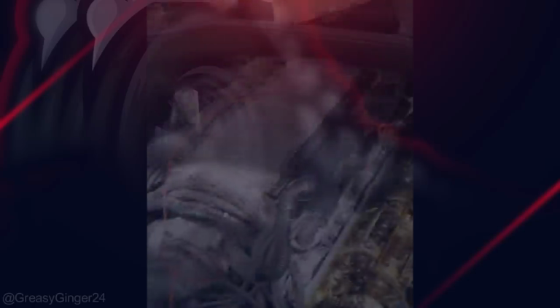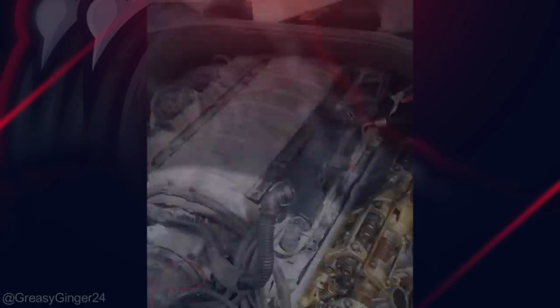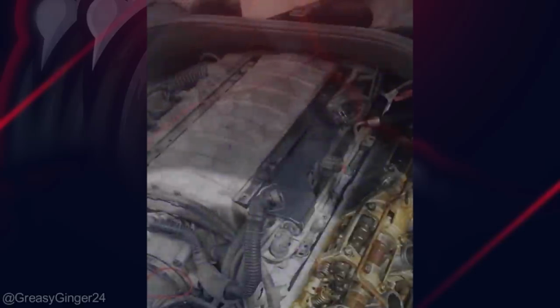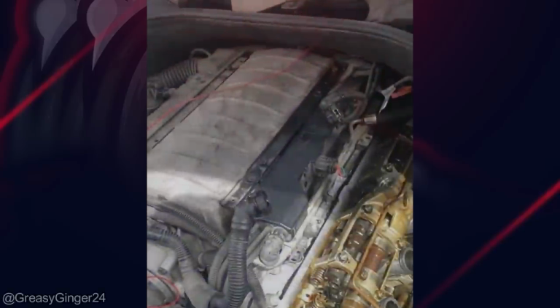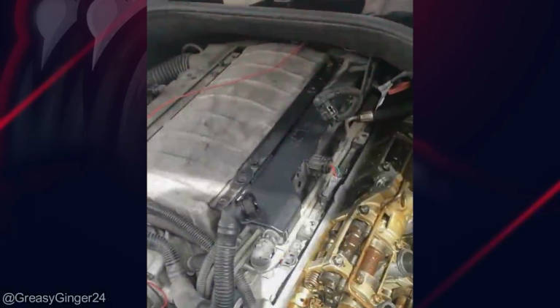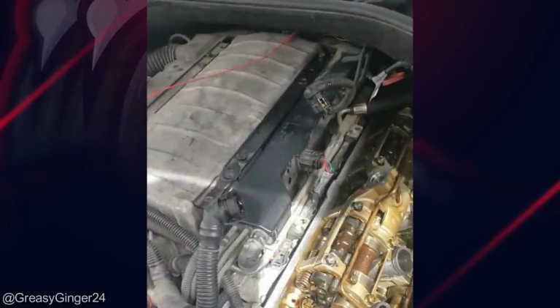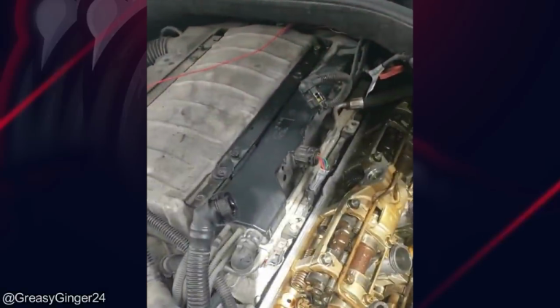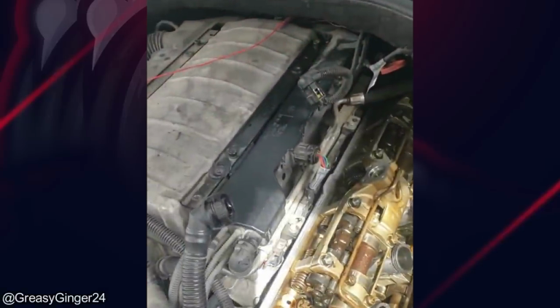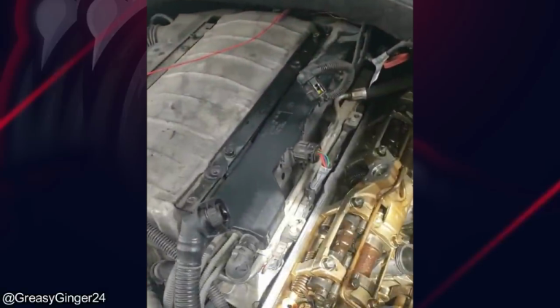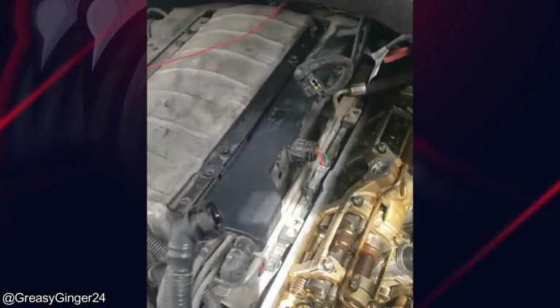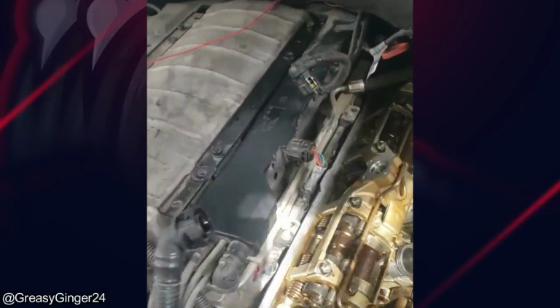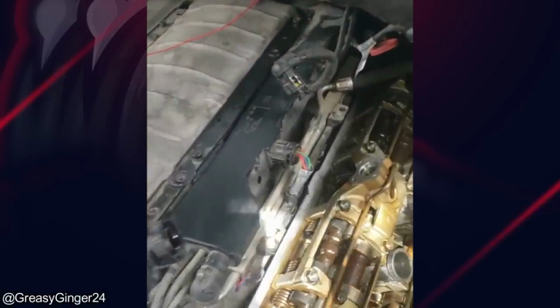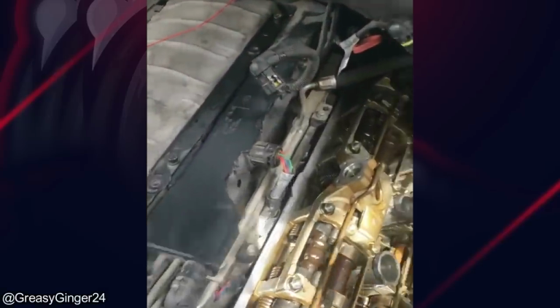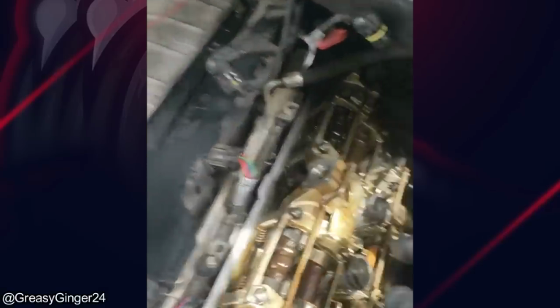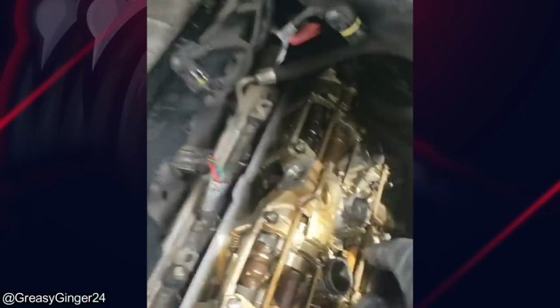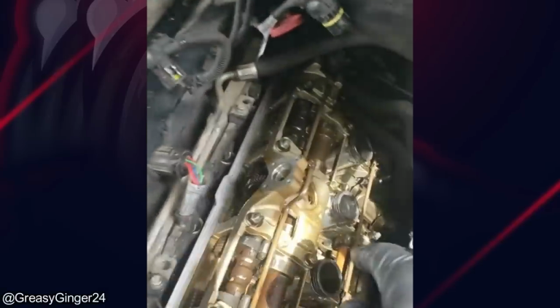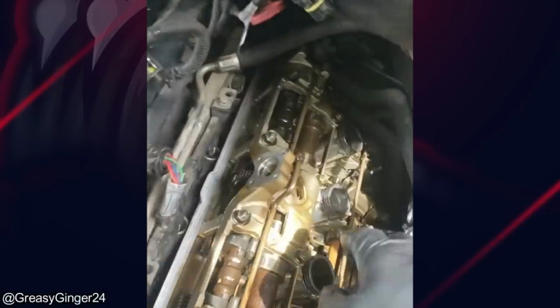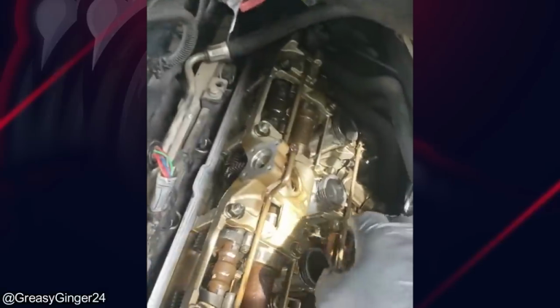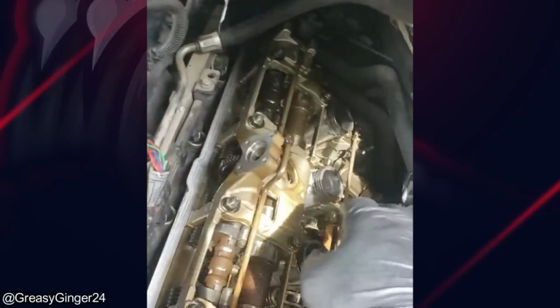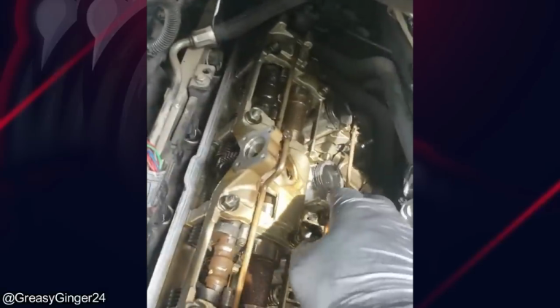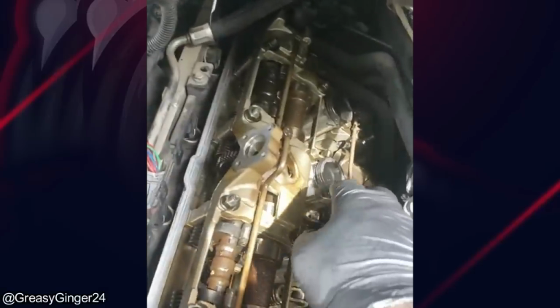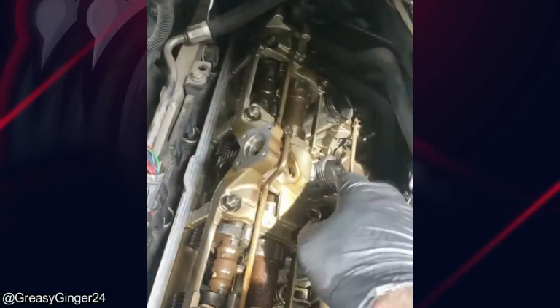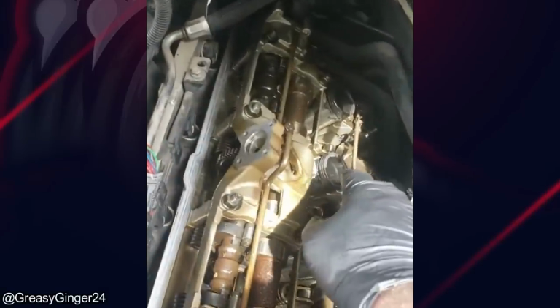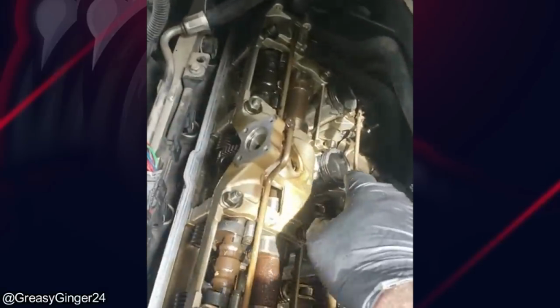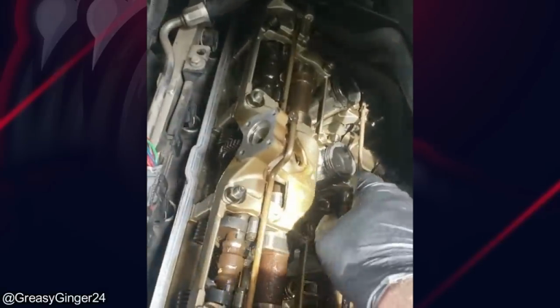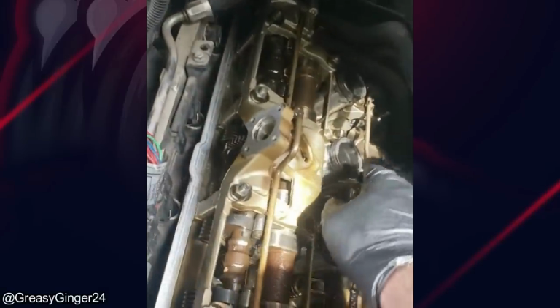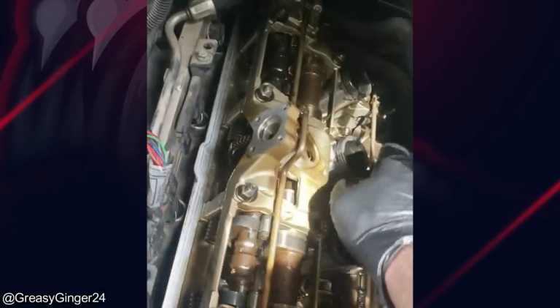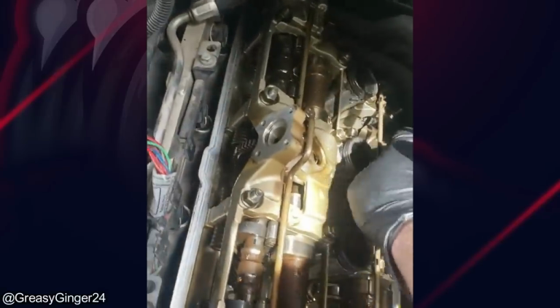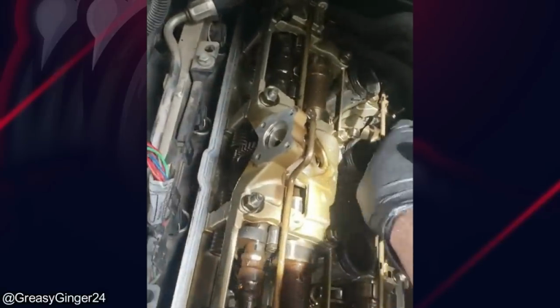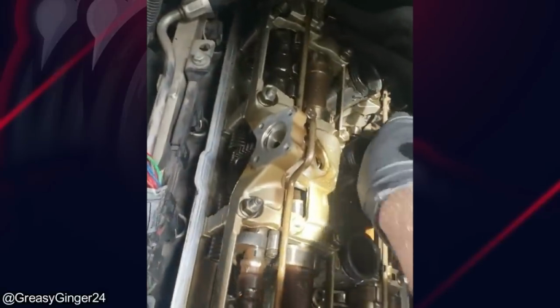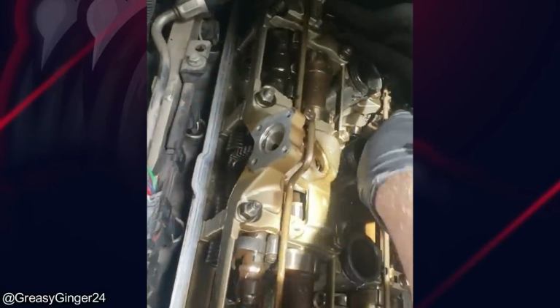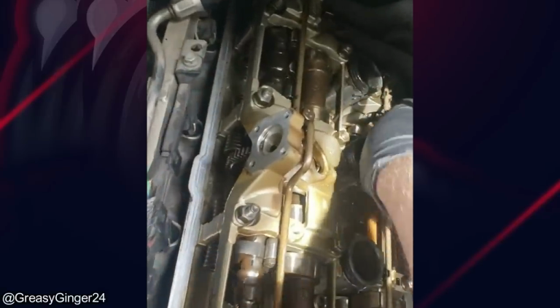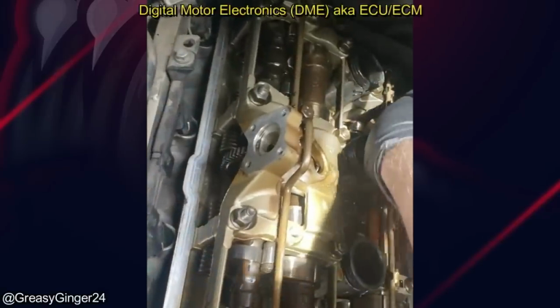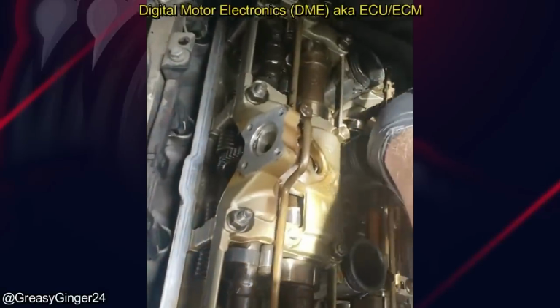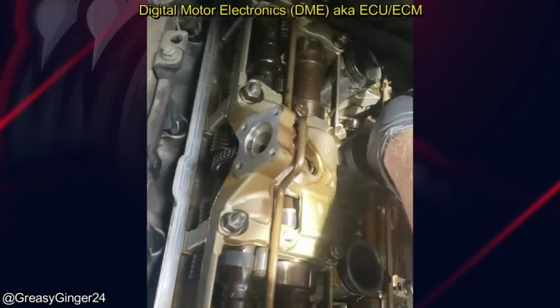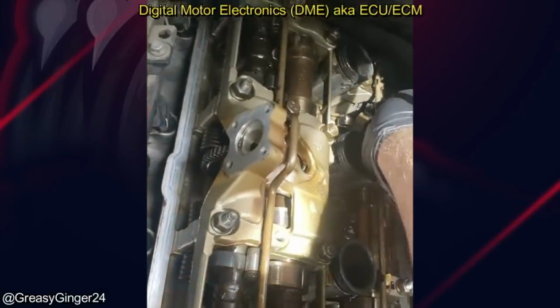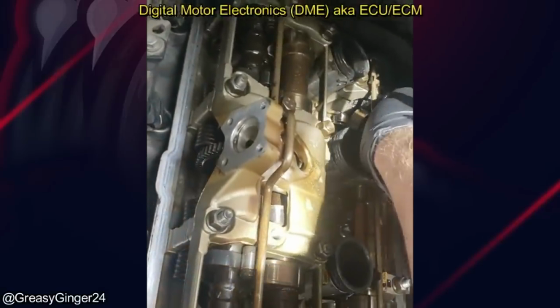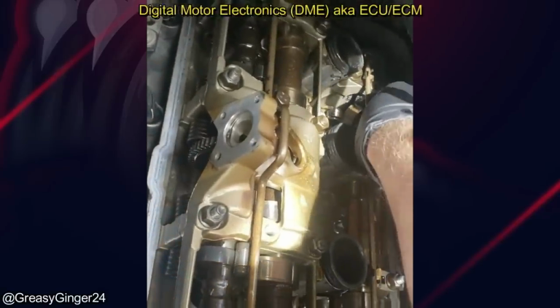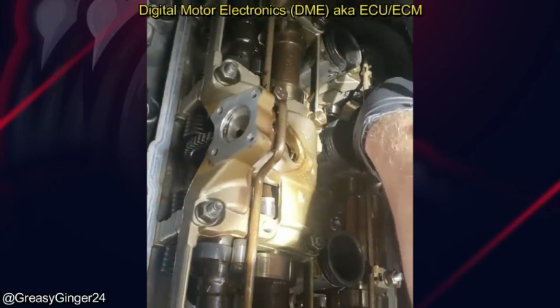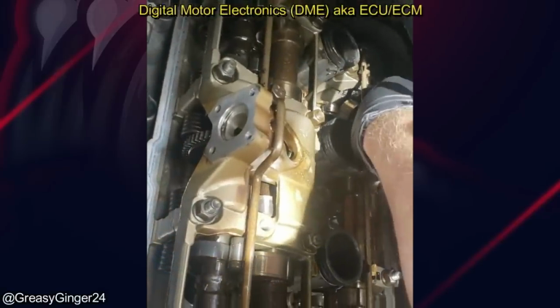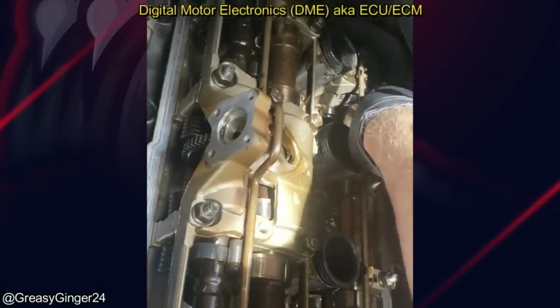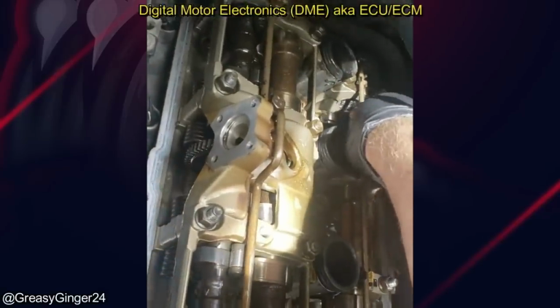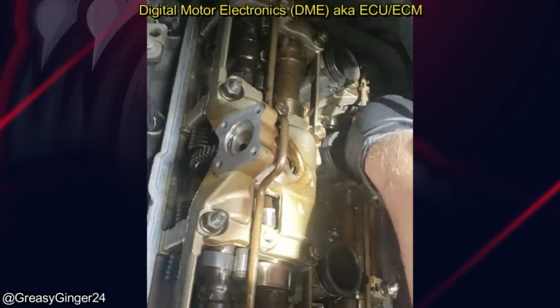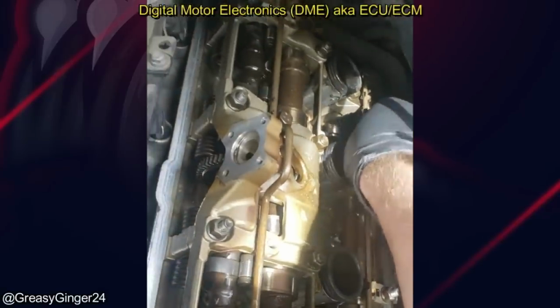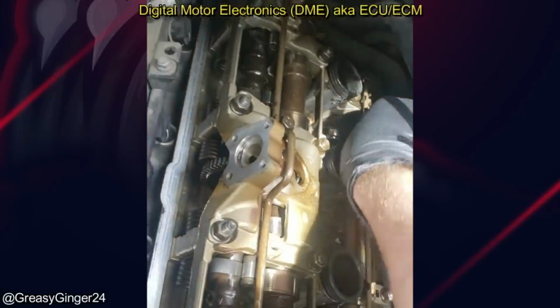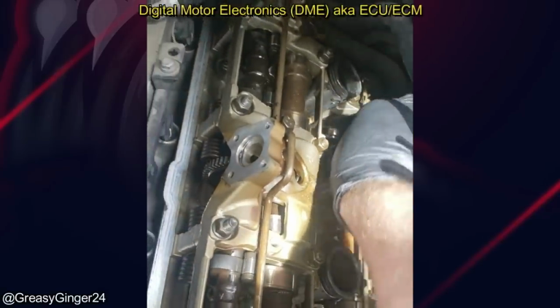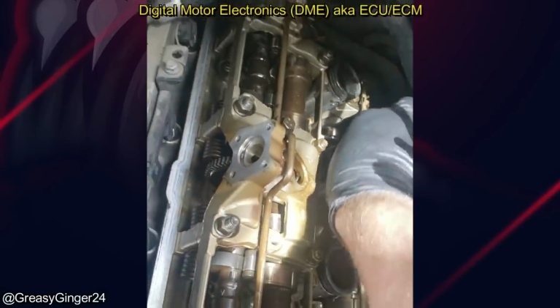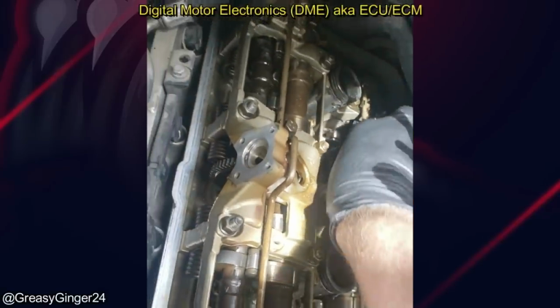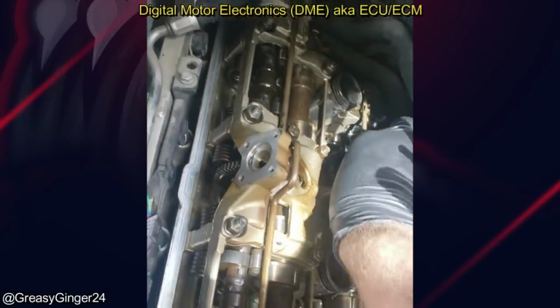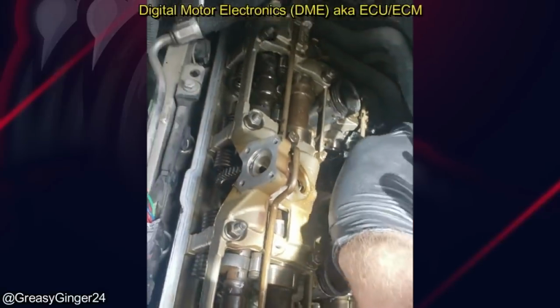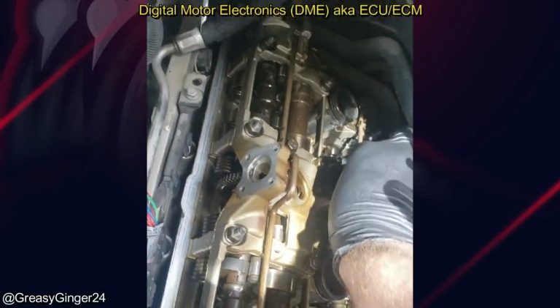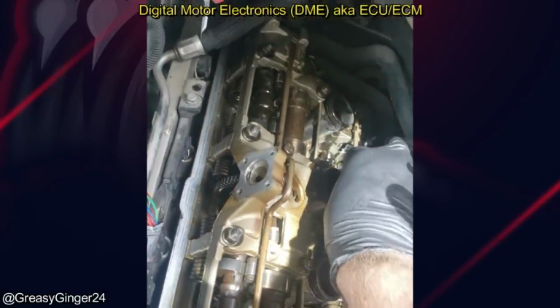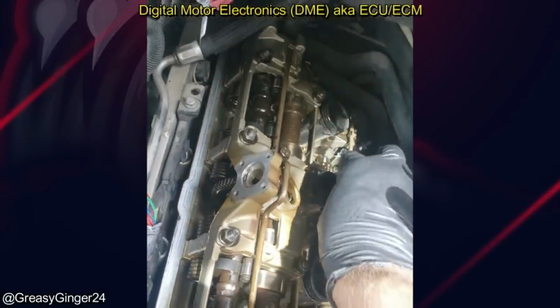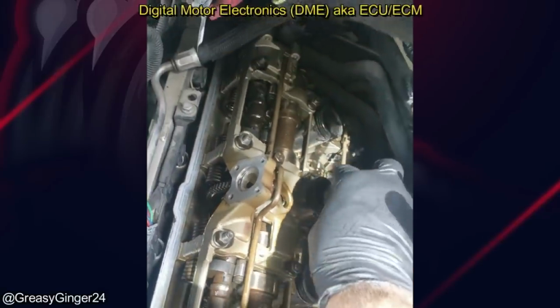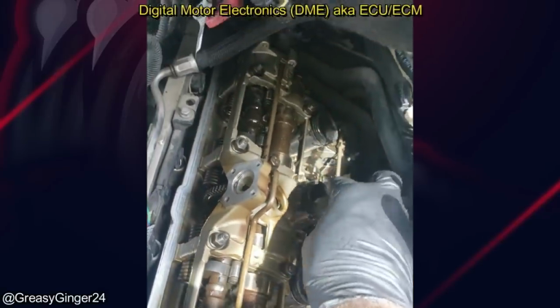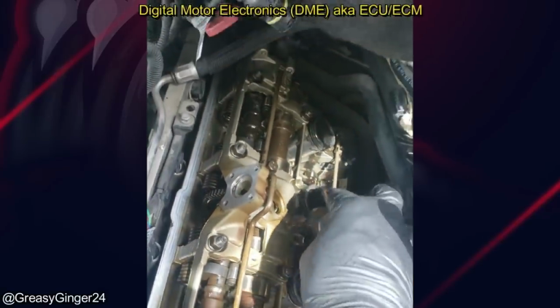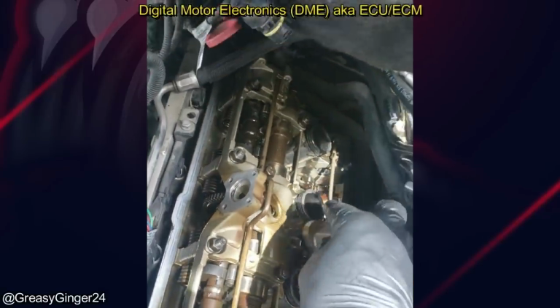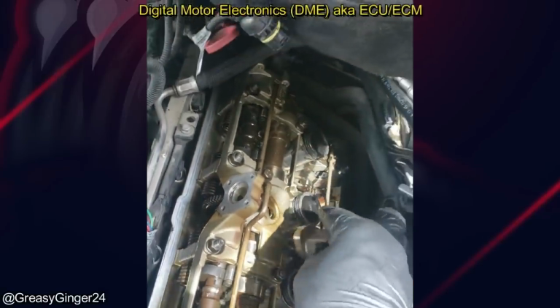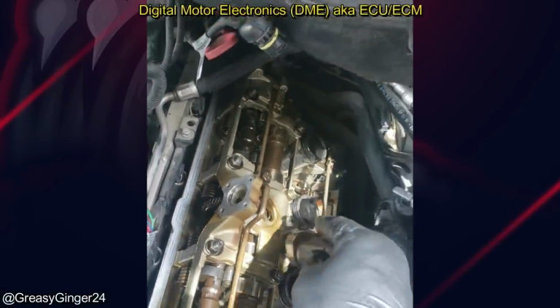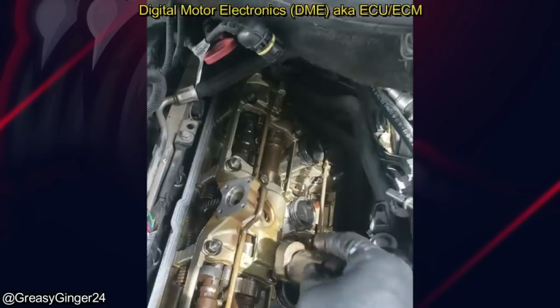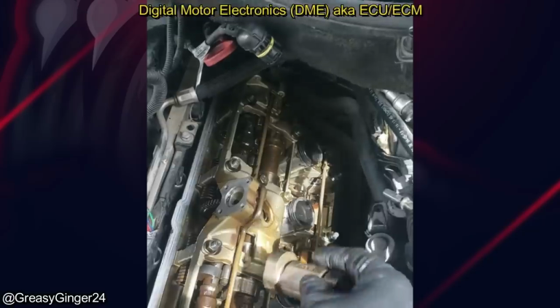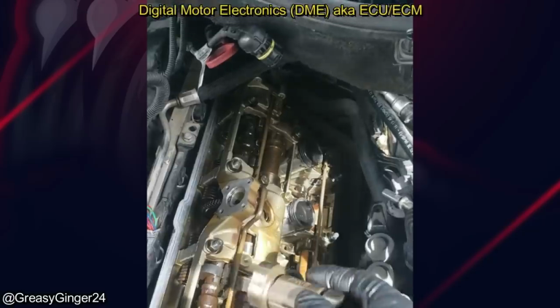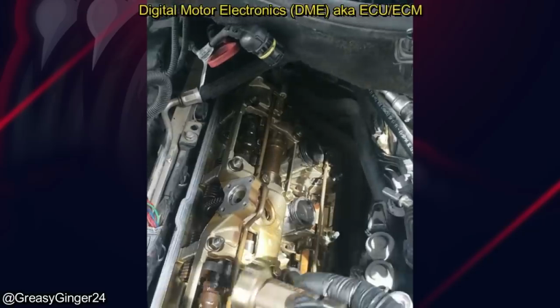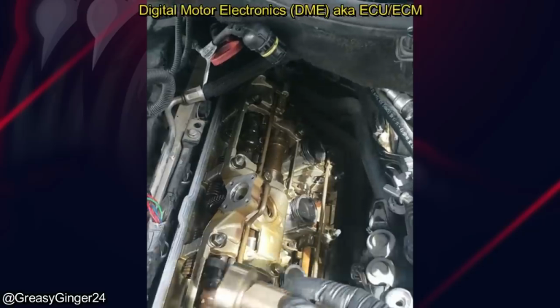A customer brought in their BMW because they had a local shop replace the DME and camshaft position sensor, but their check engine light is still on.